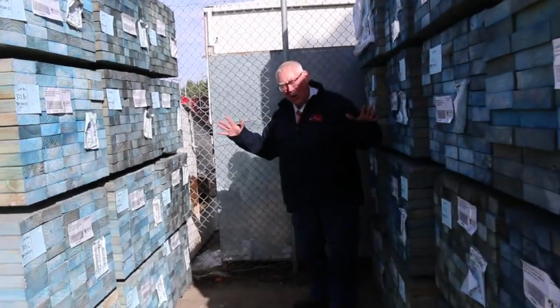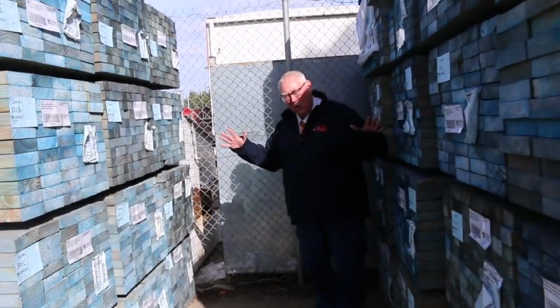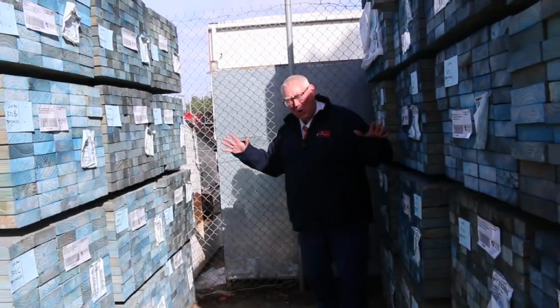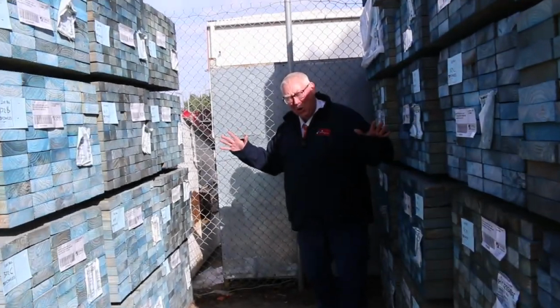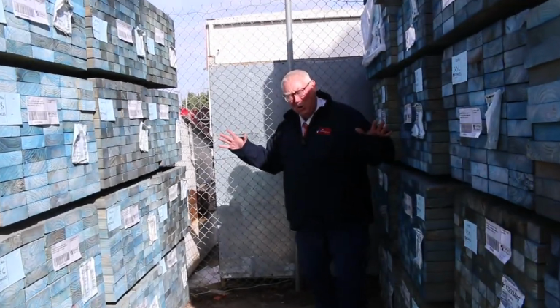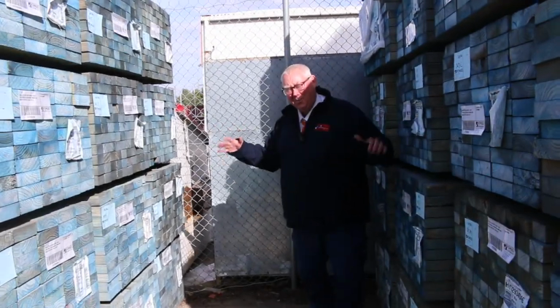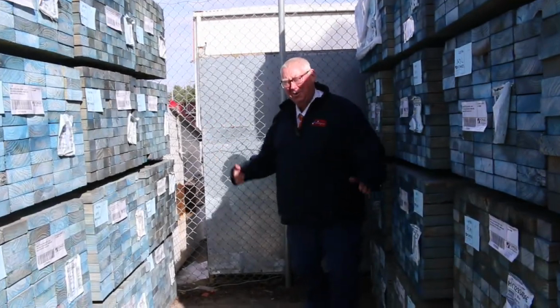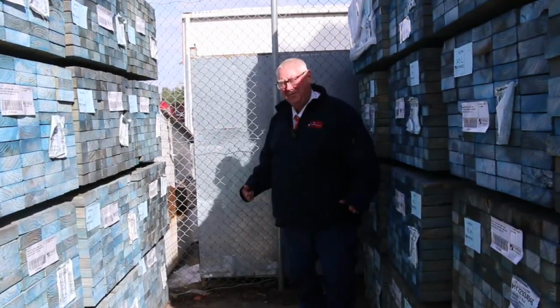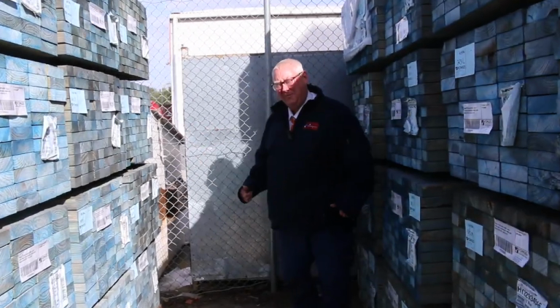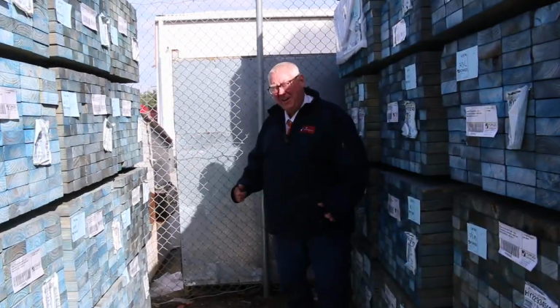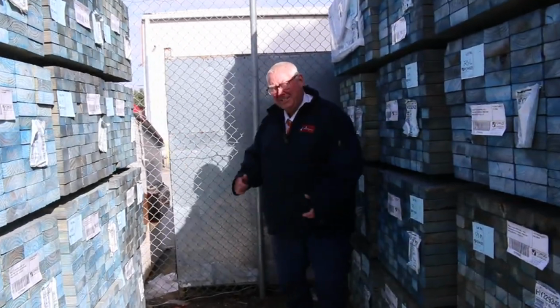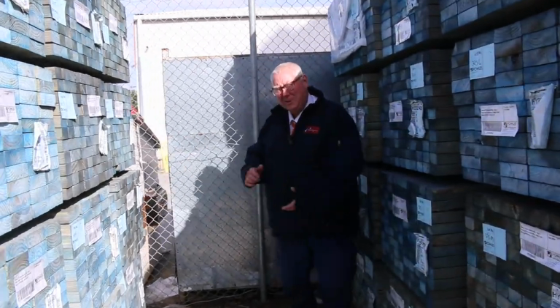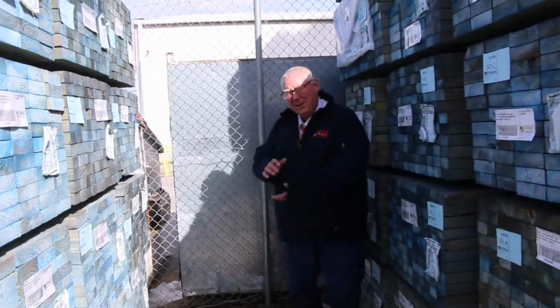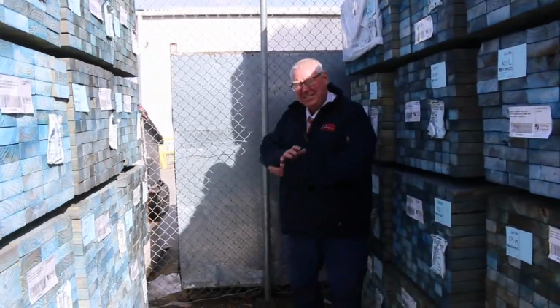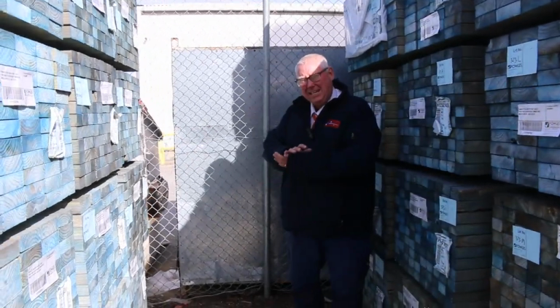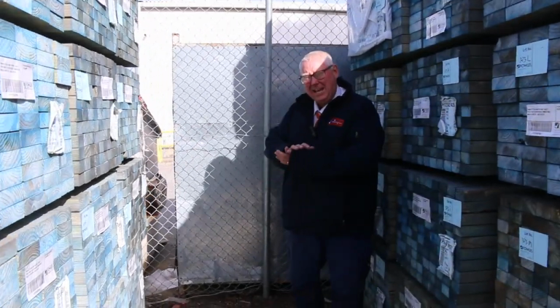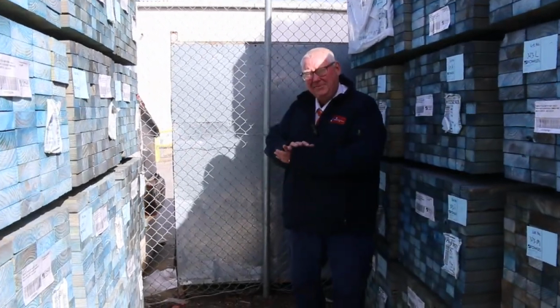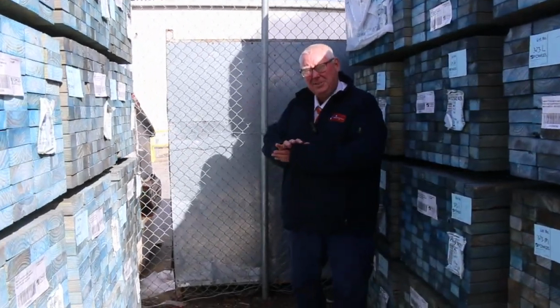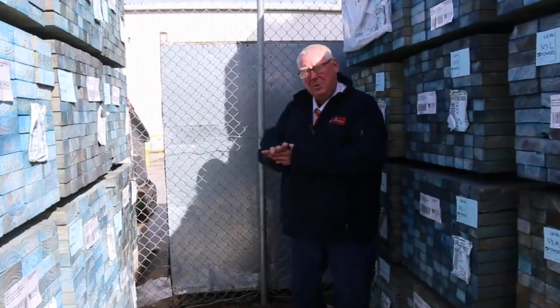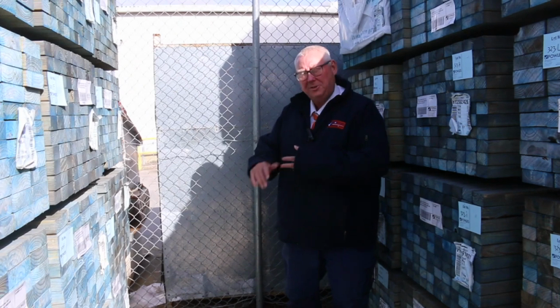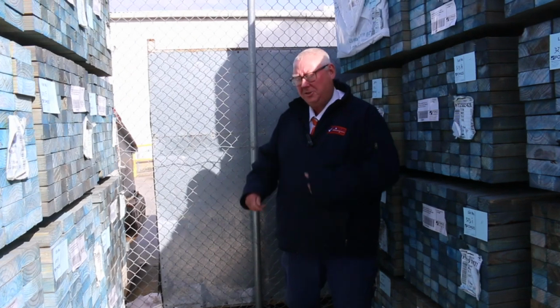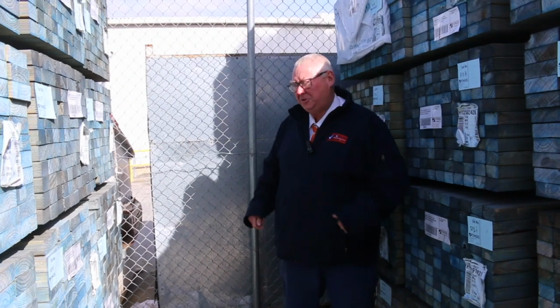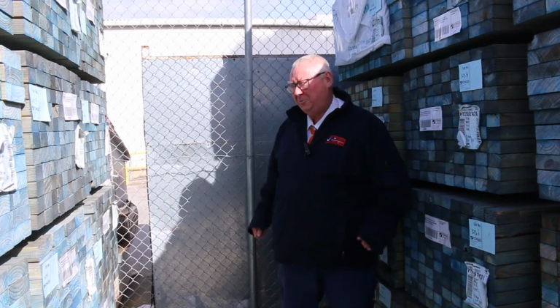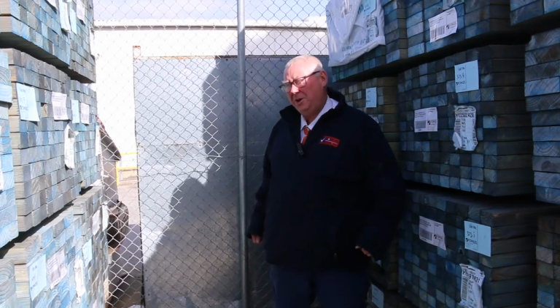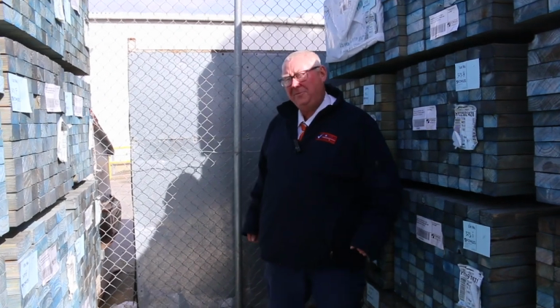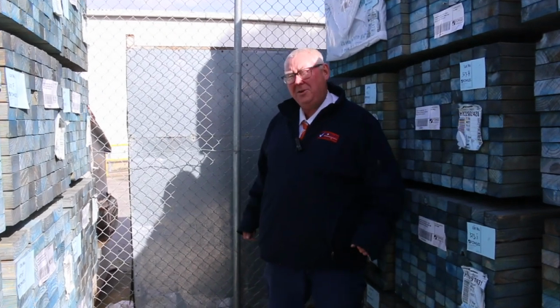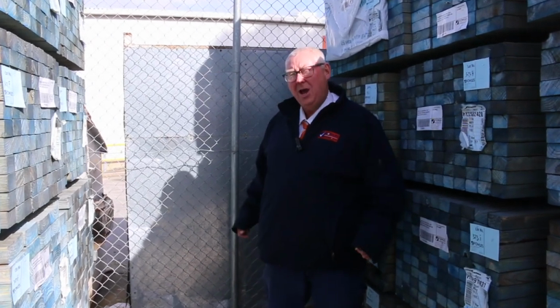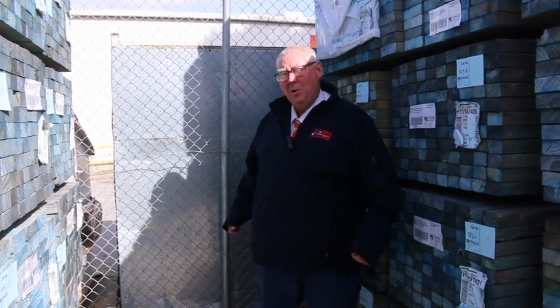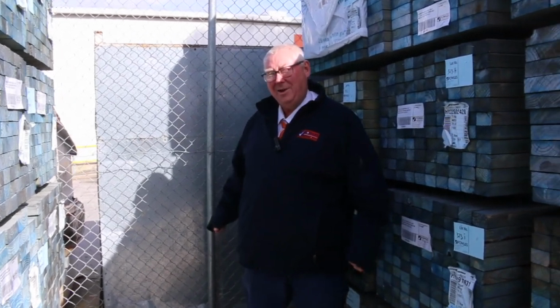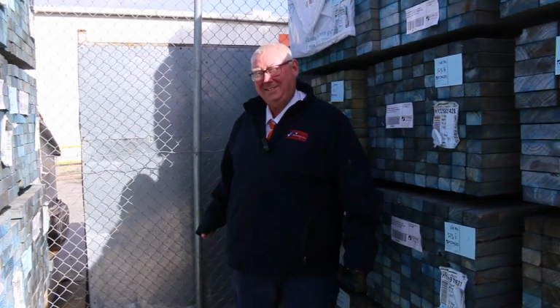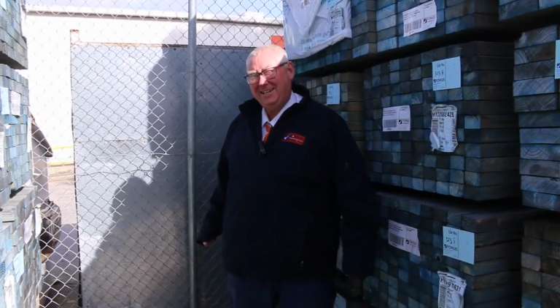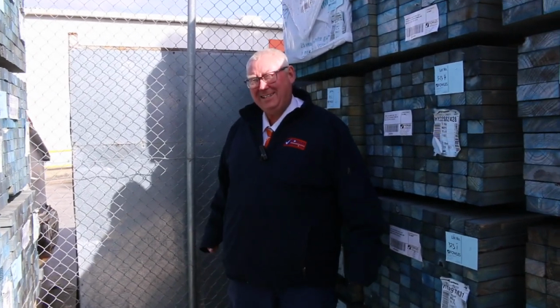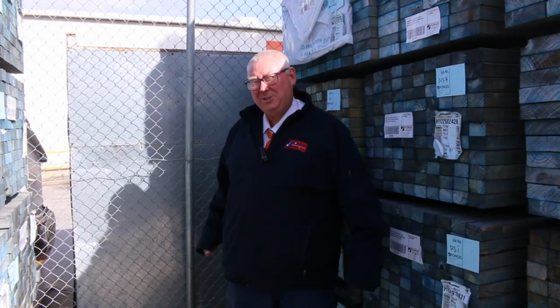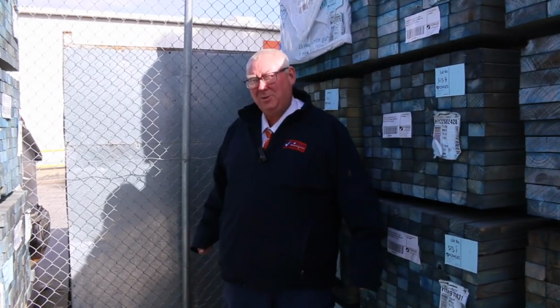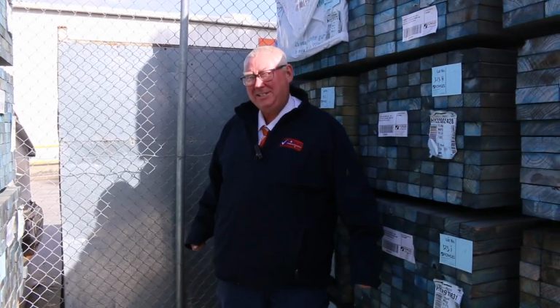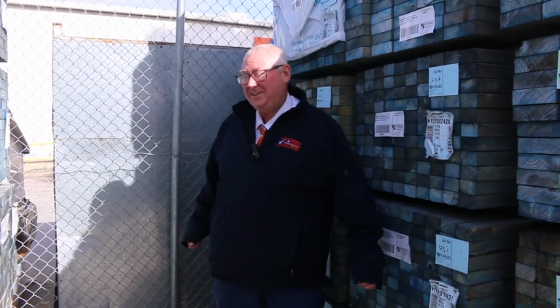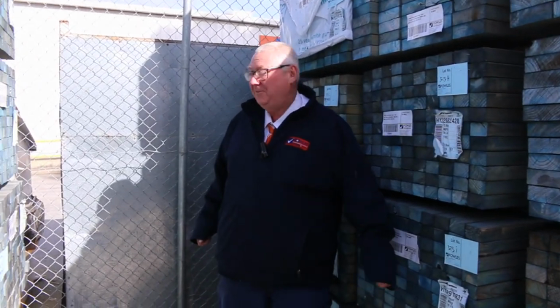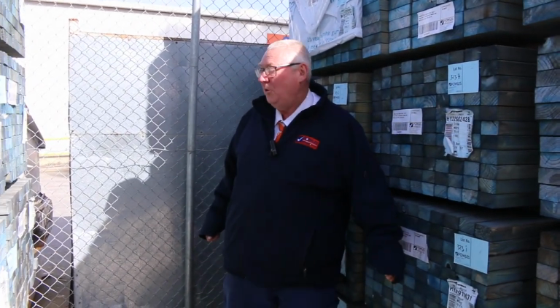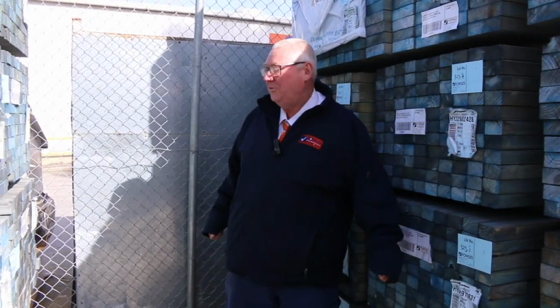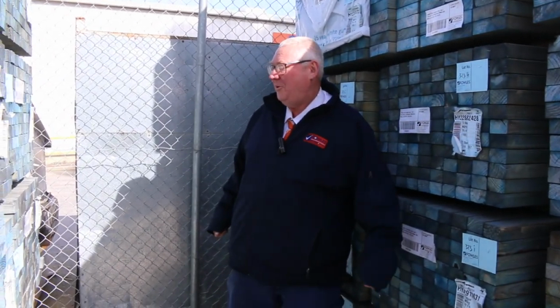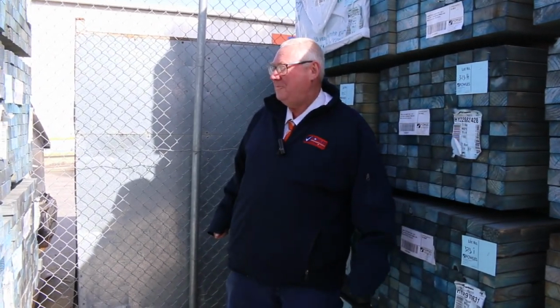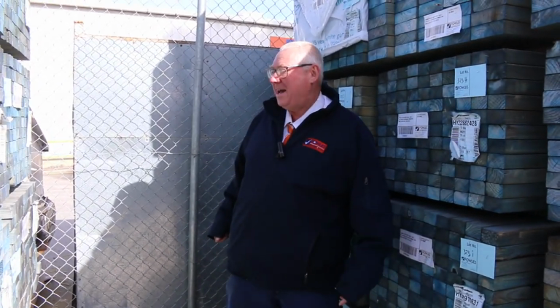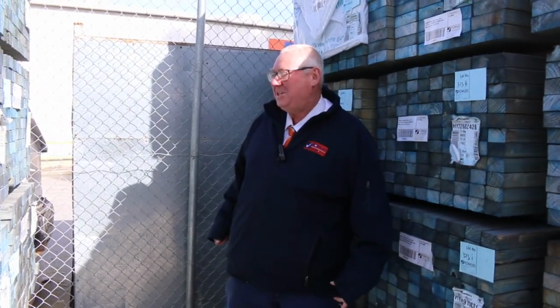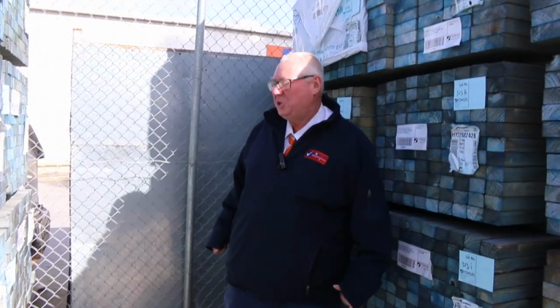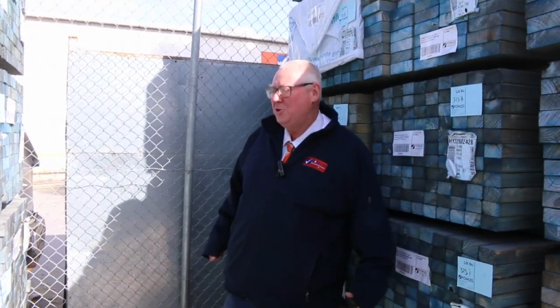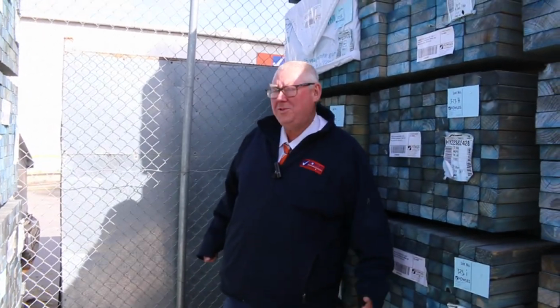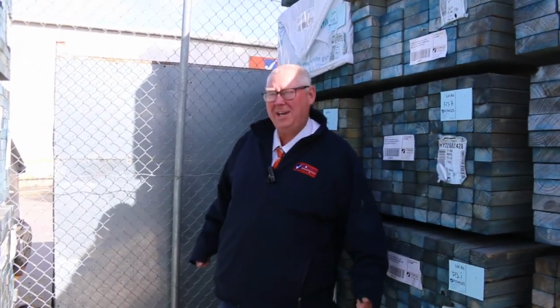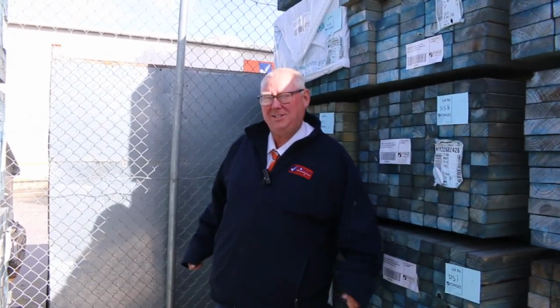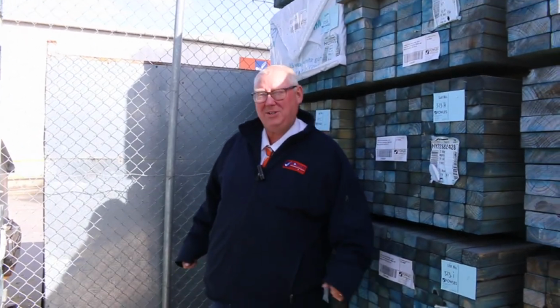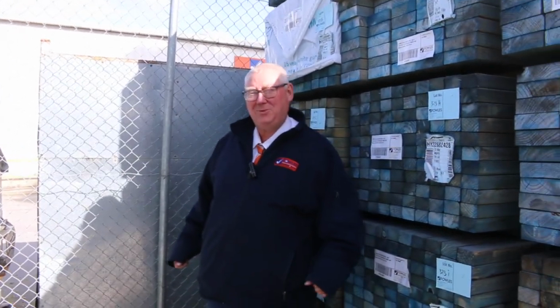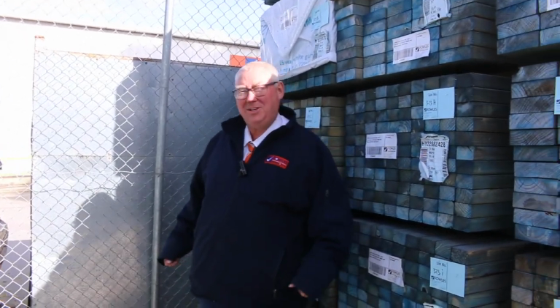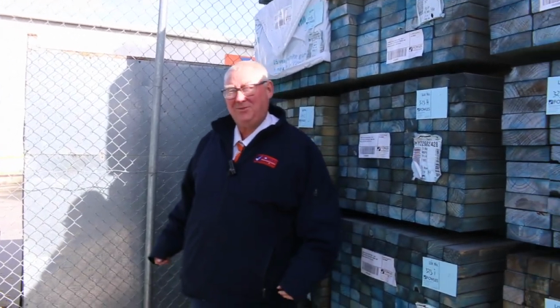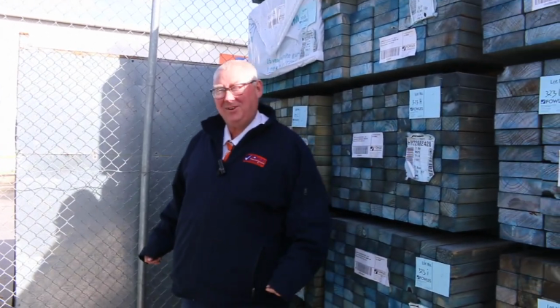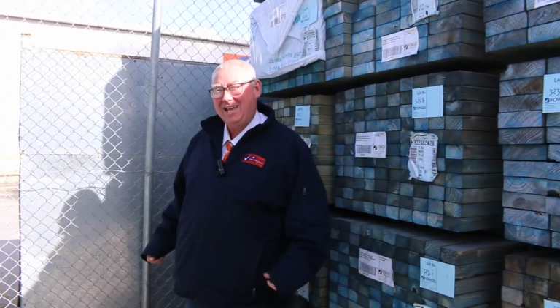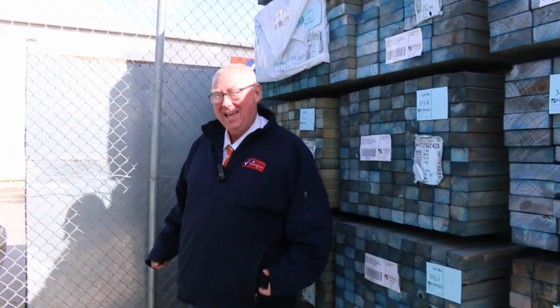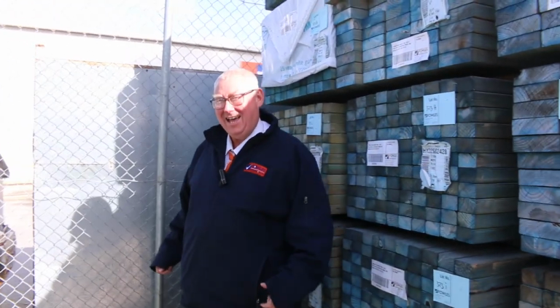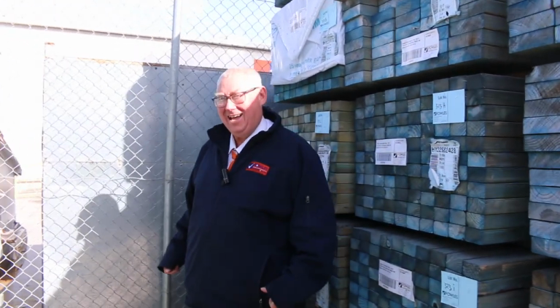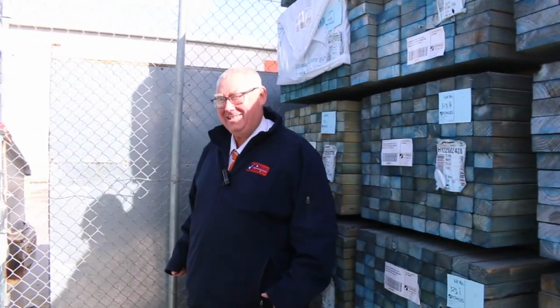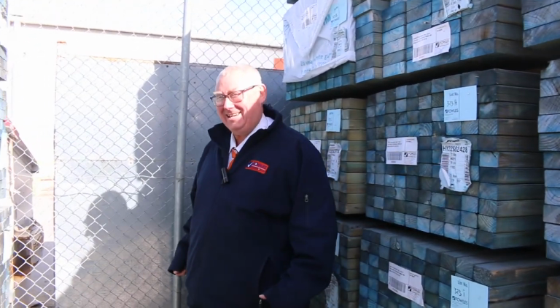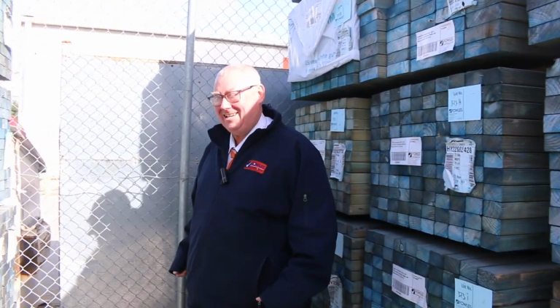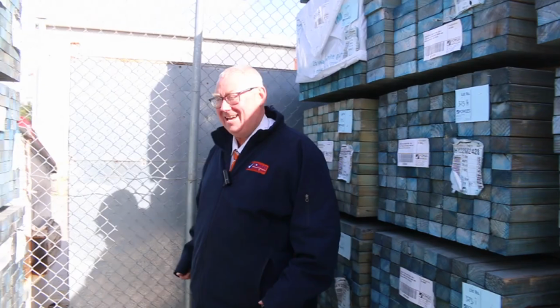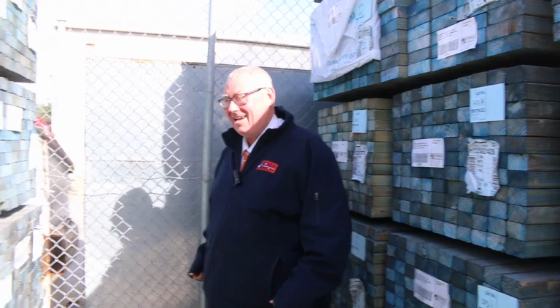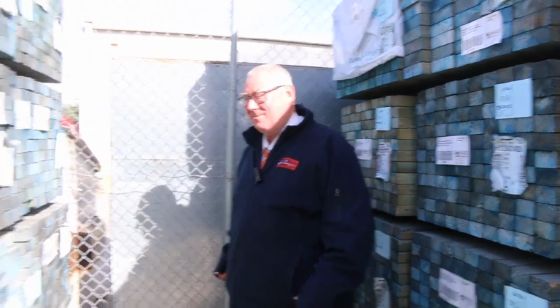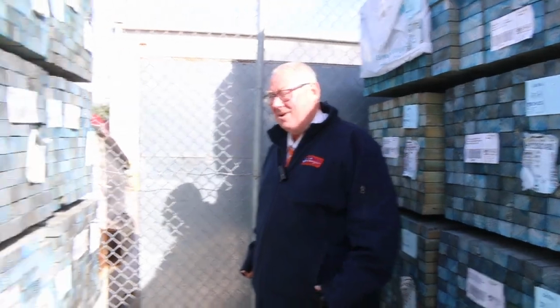Hello, Michael from Fowles here once again for tomorrow's auction preview, Wednesday the 24th of May 2023 at 10 a.m.